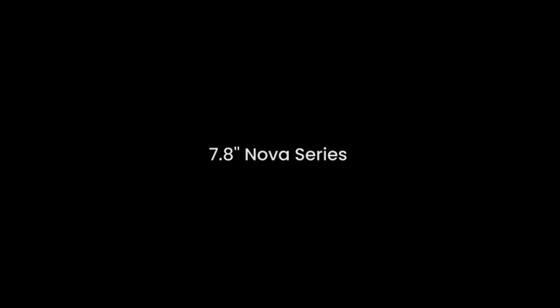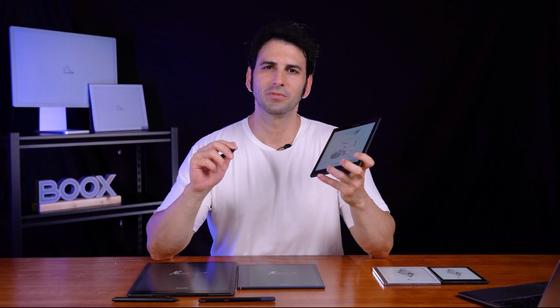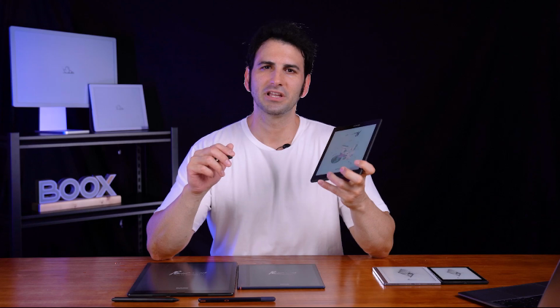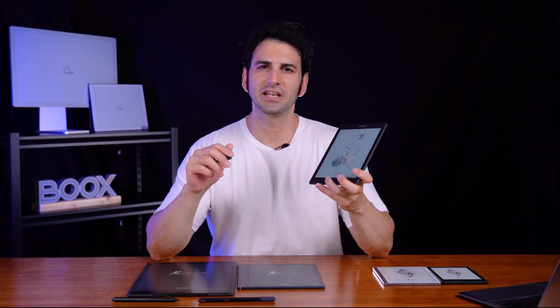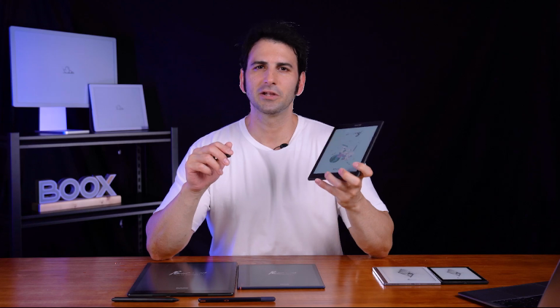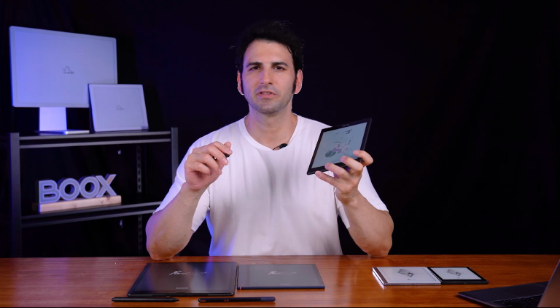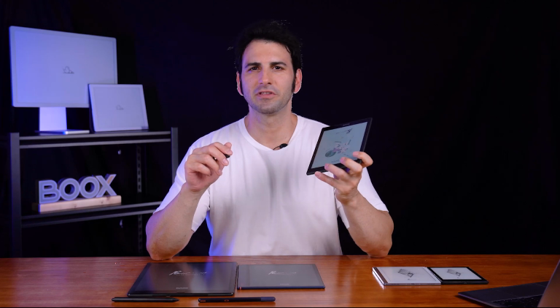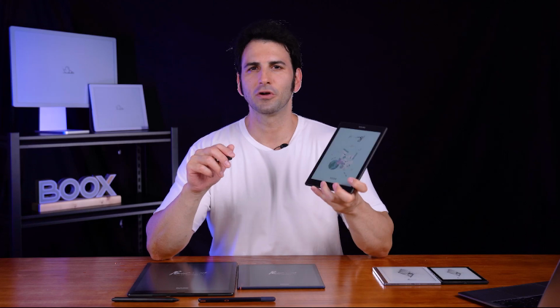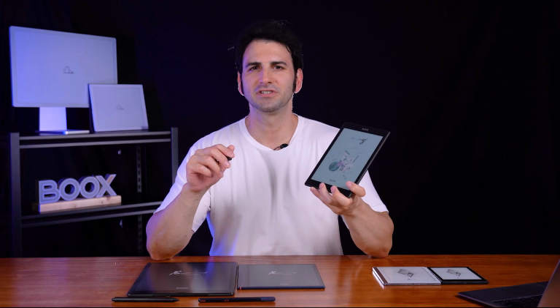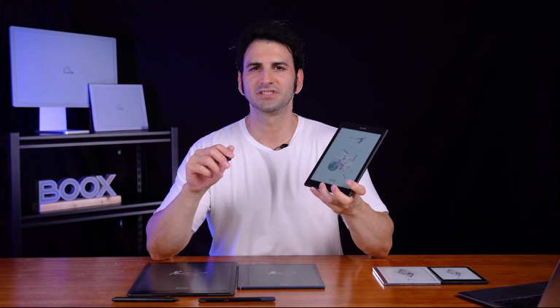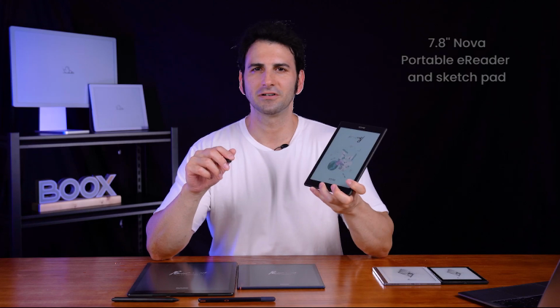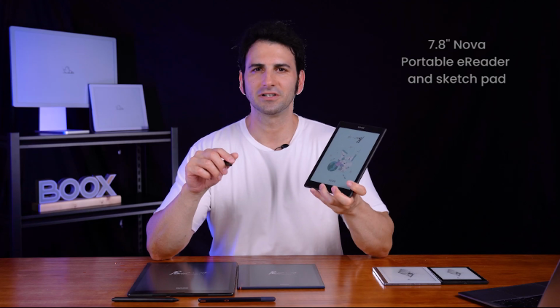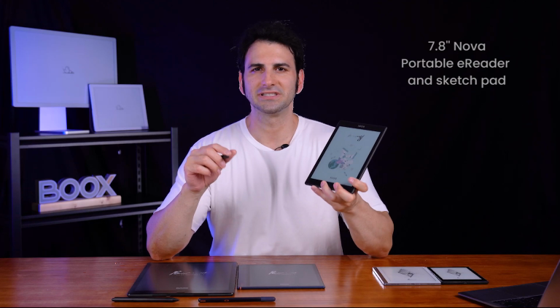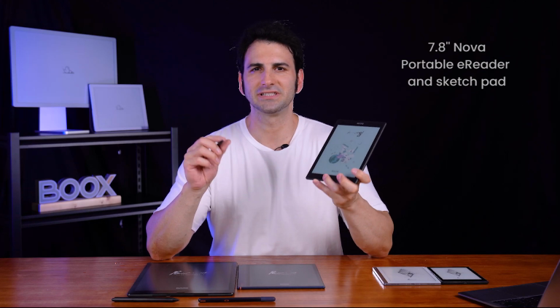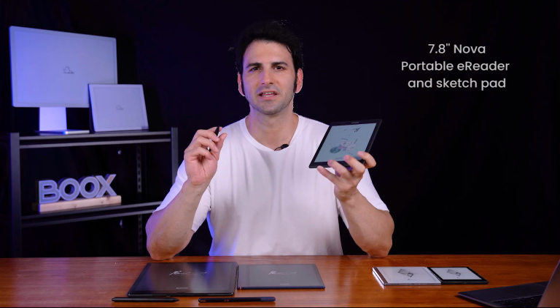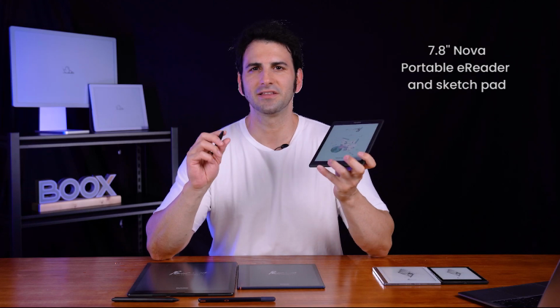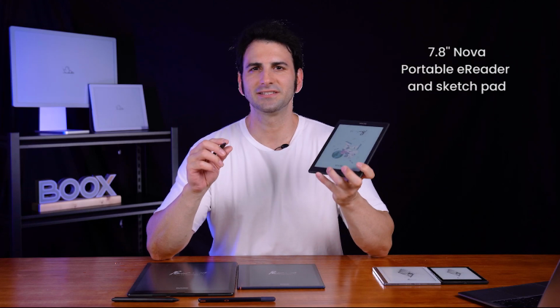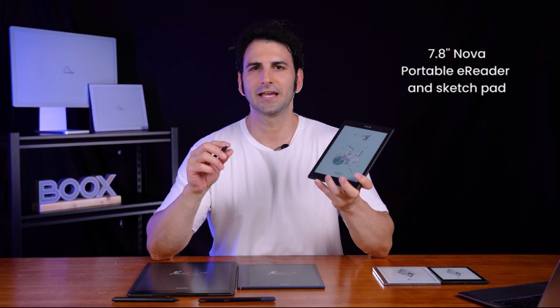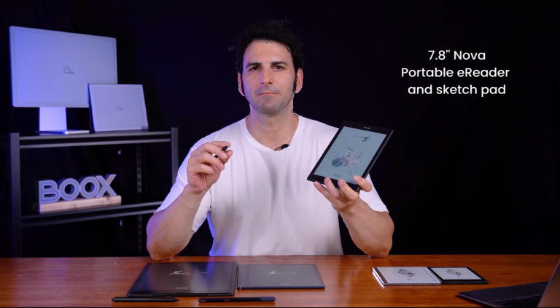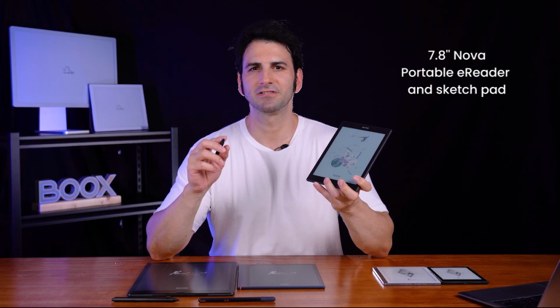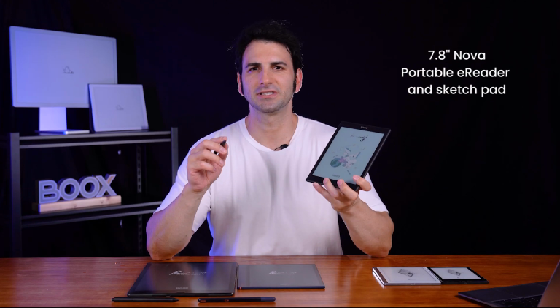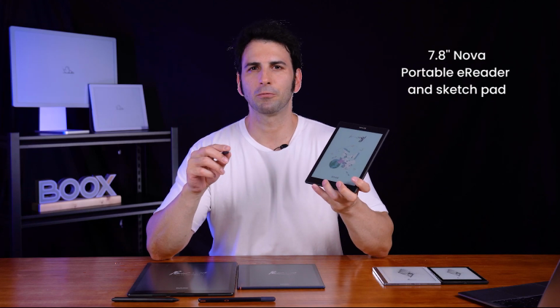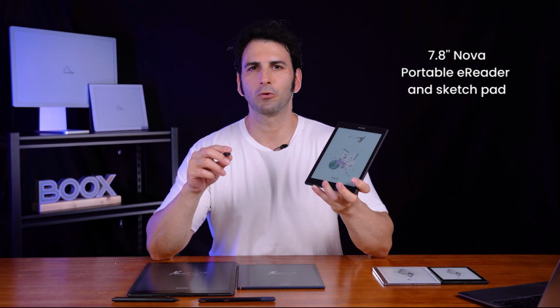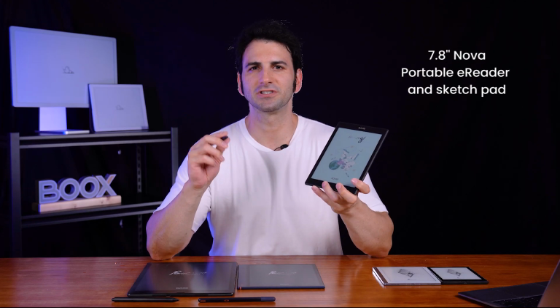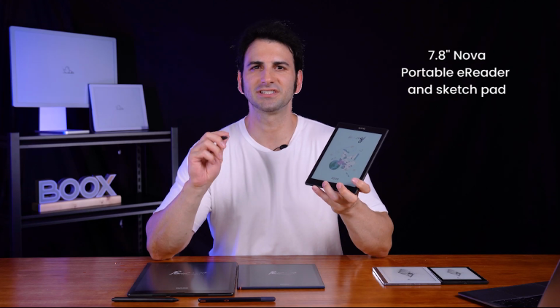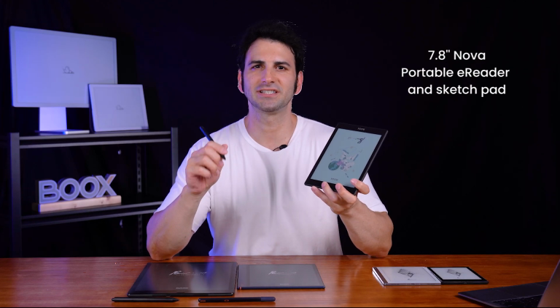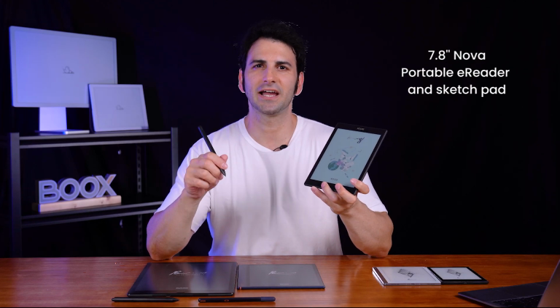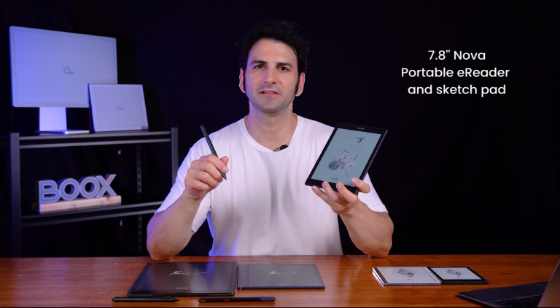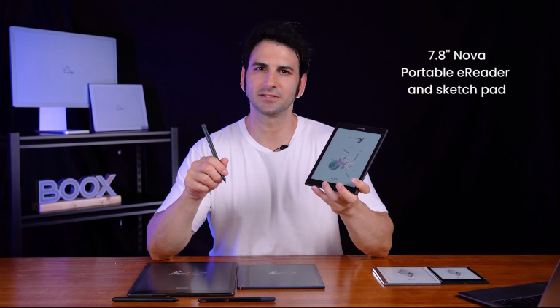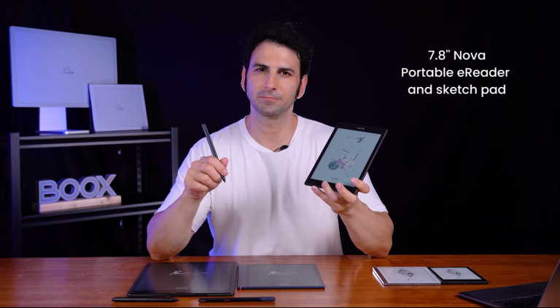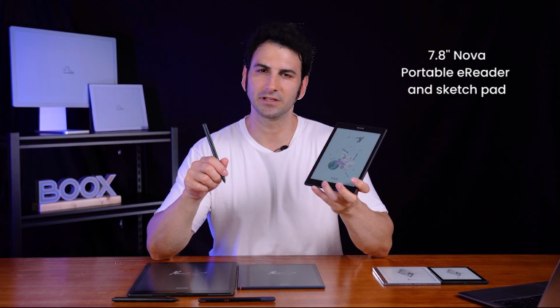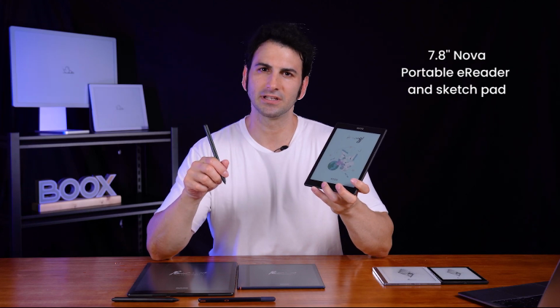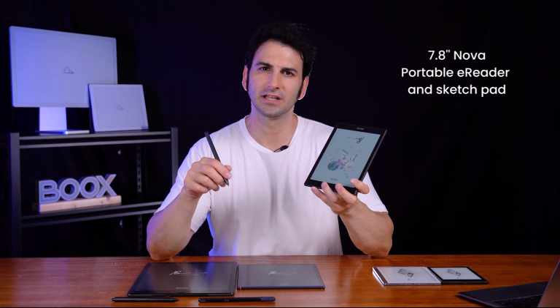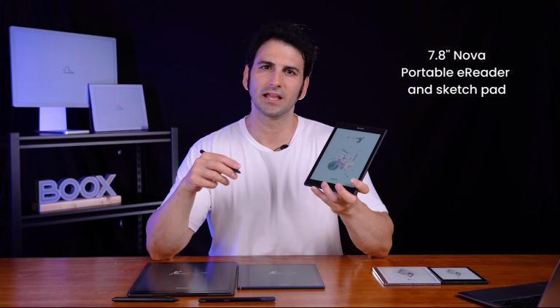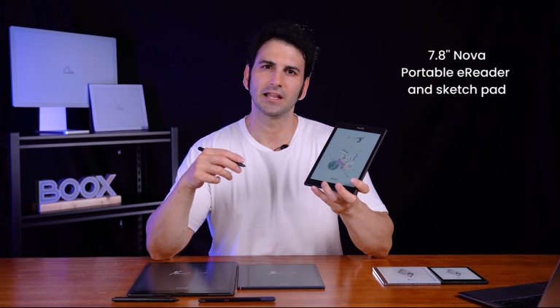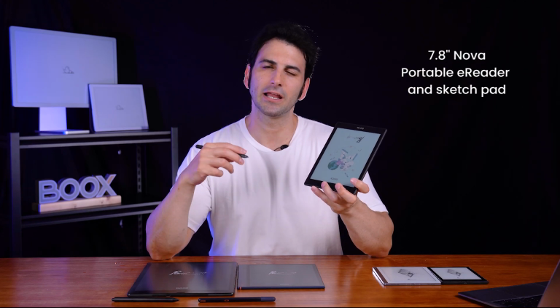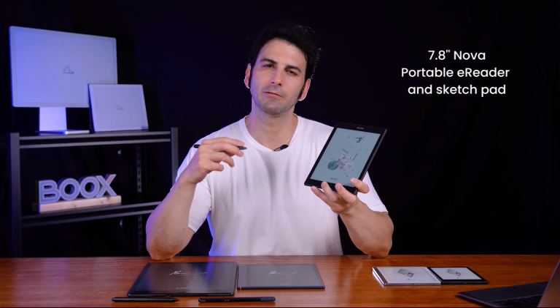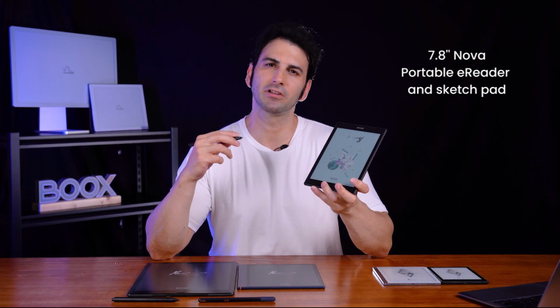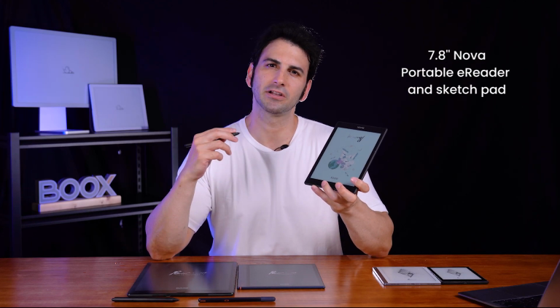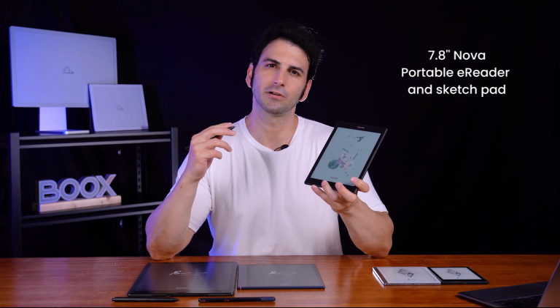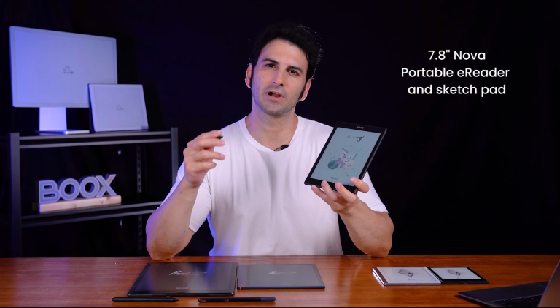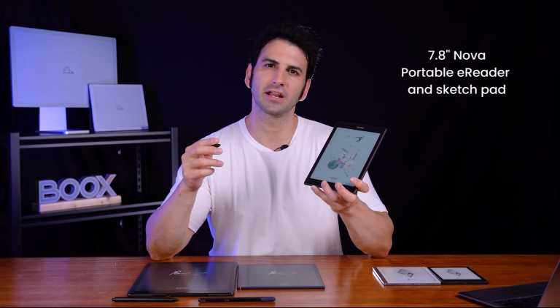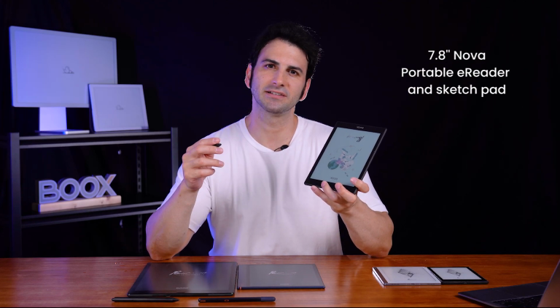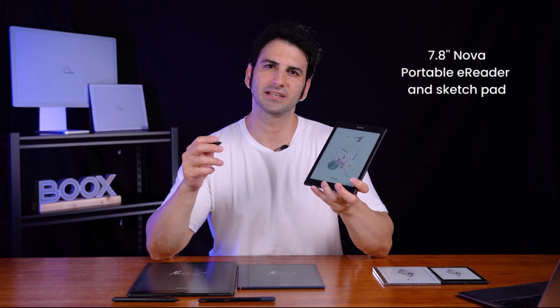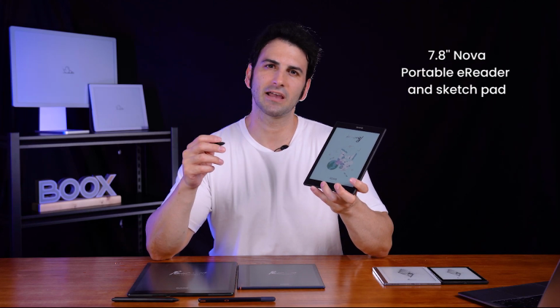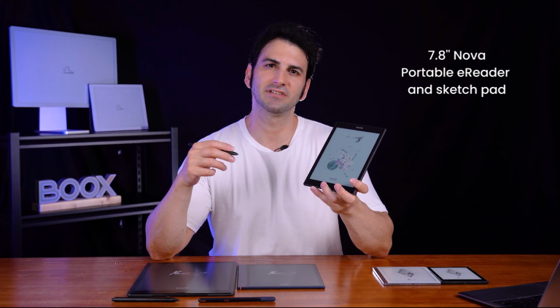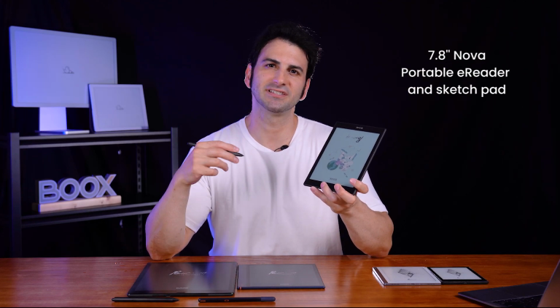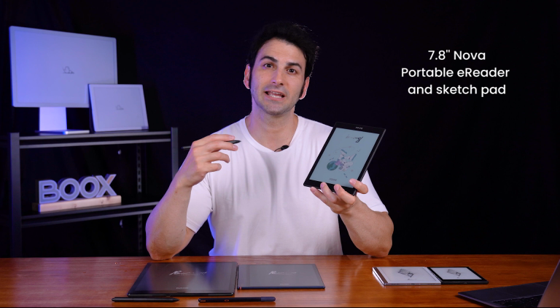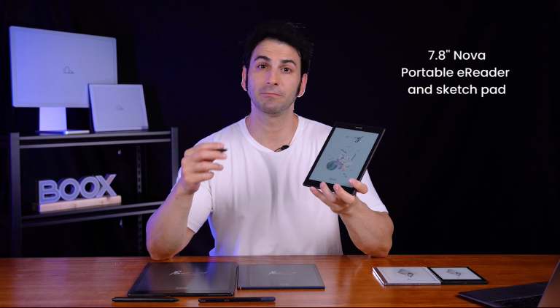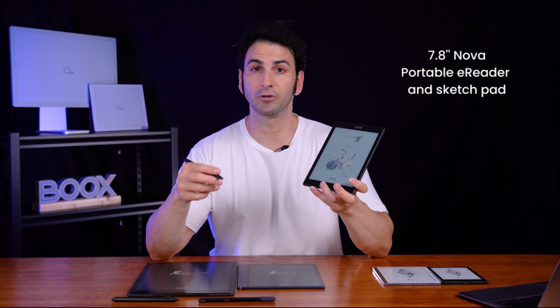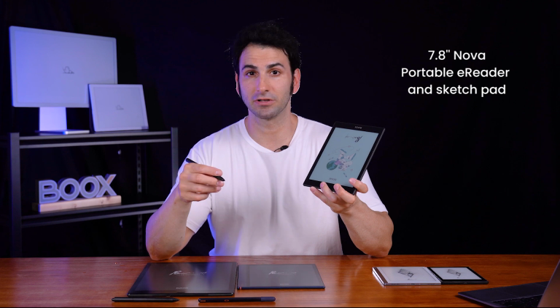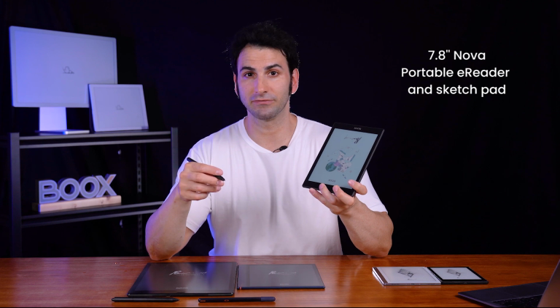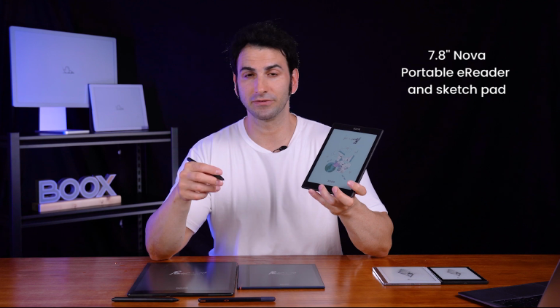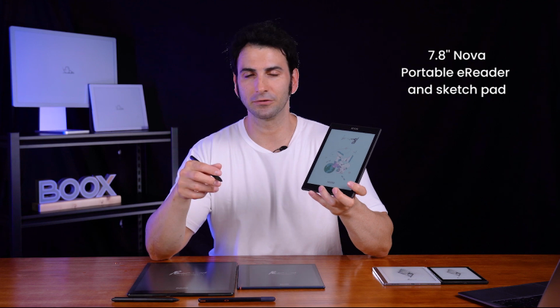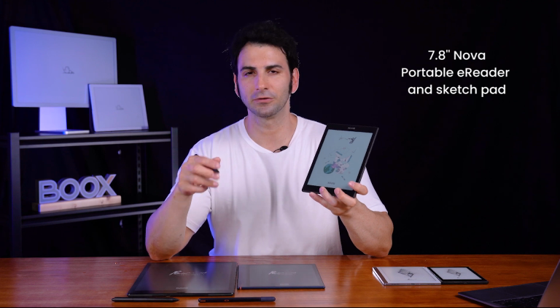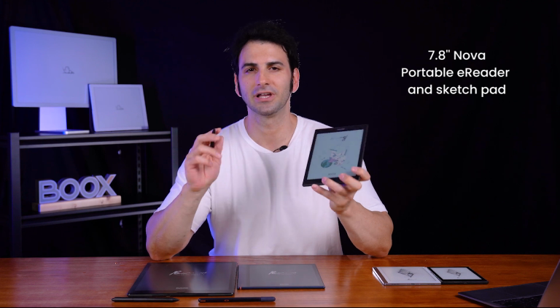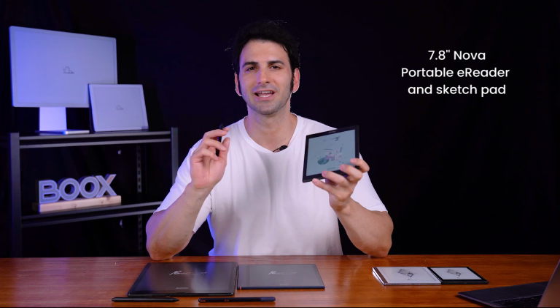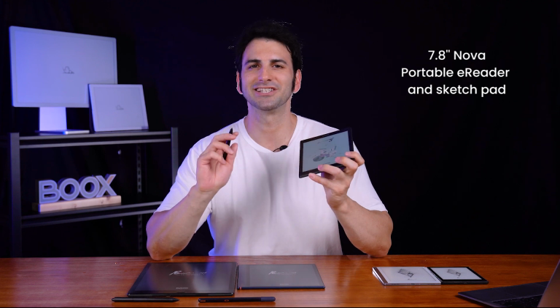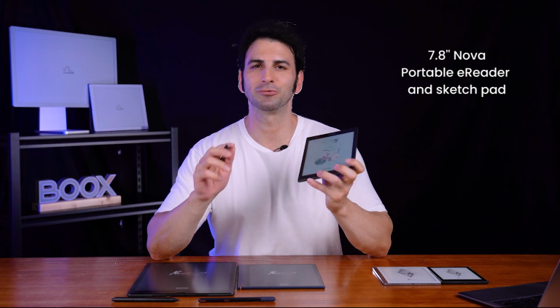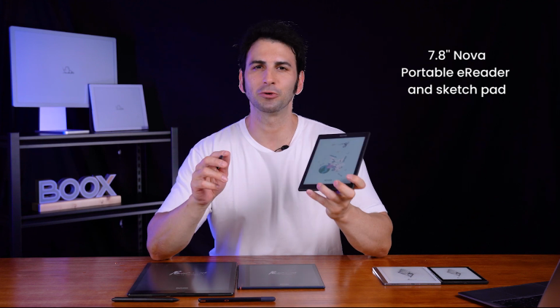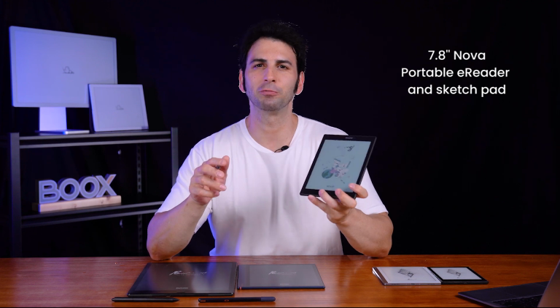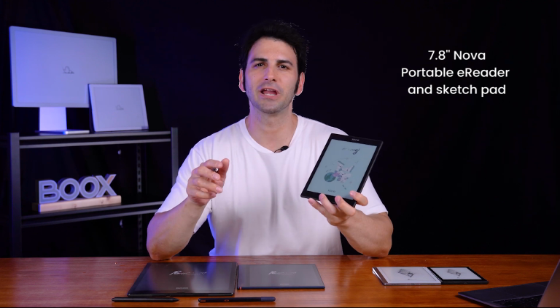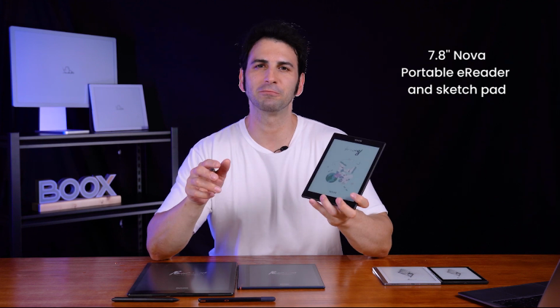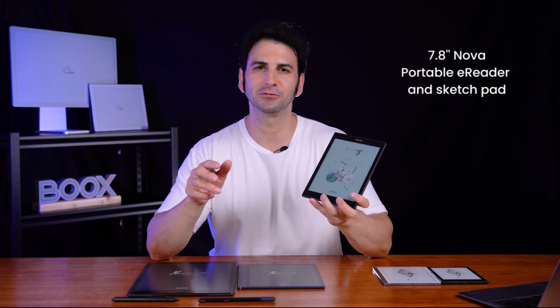Beginning with the Nova series, this tablet supports the stylus pen, enabling your writing to have the same look and feel as real paper.